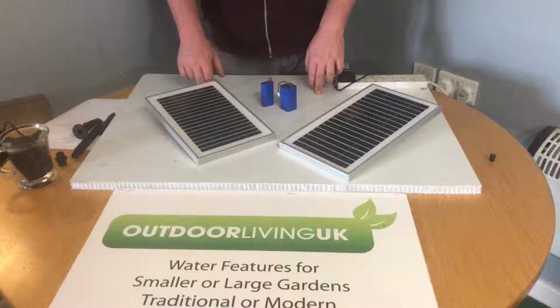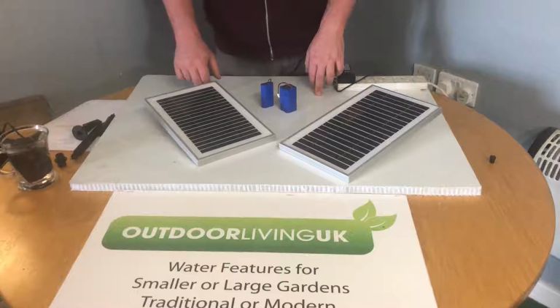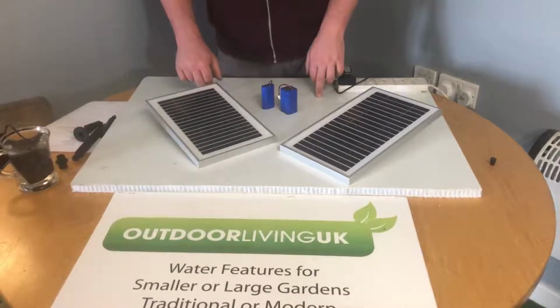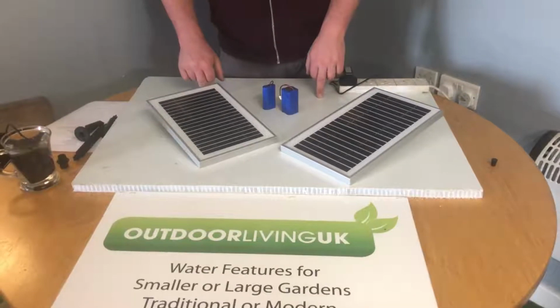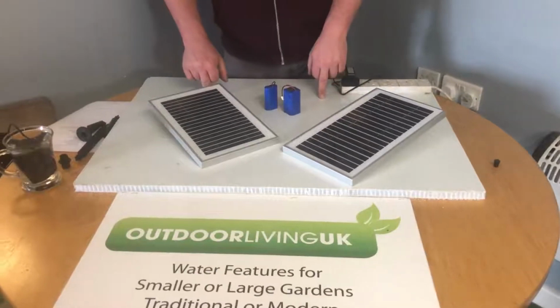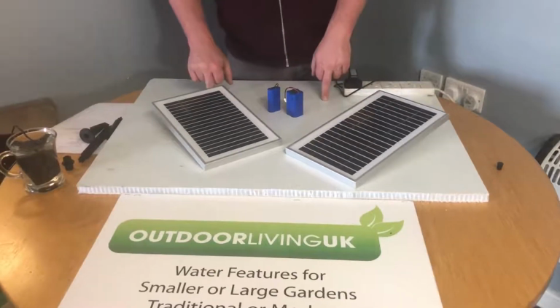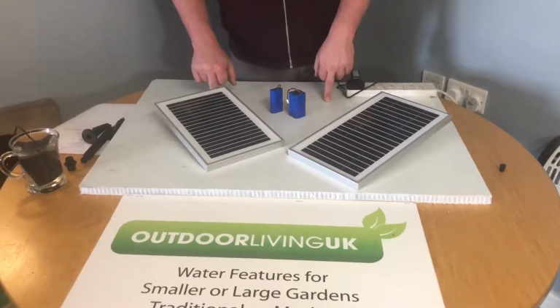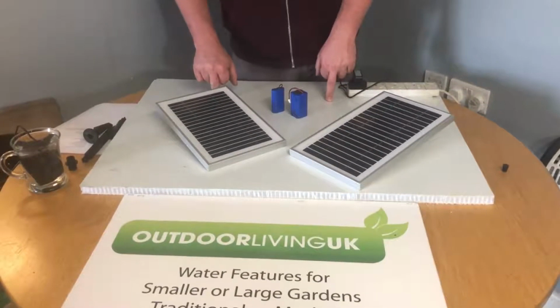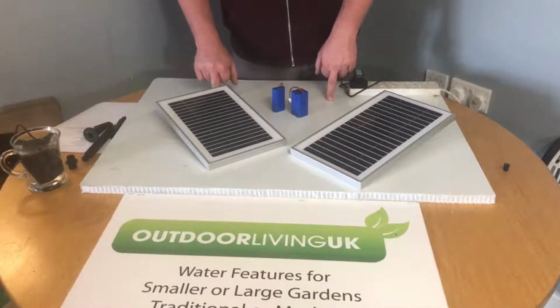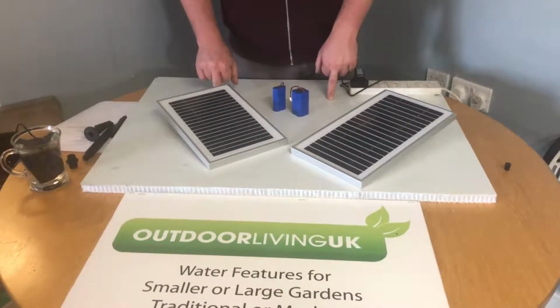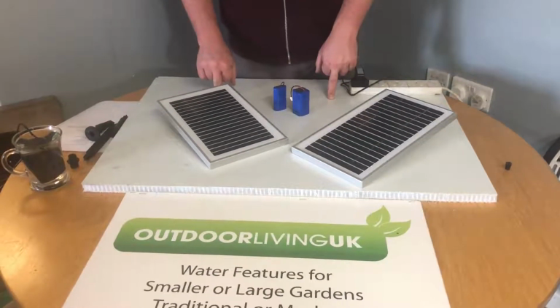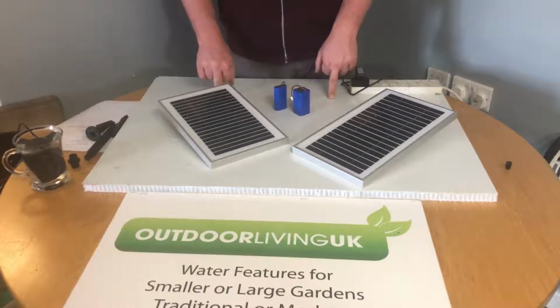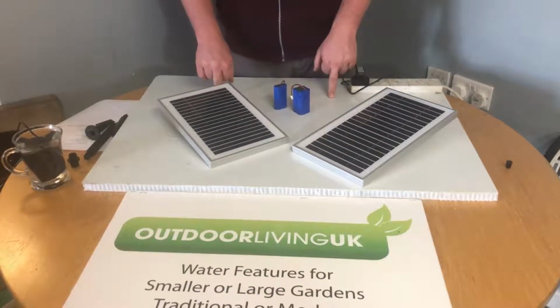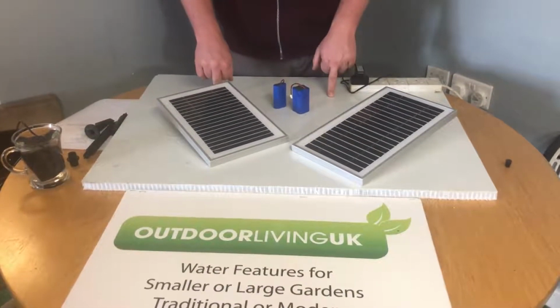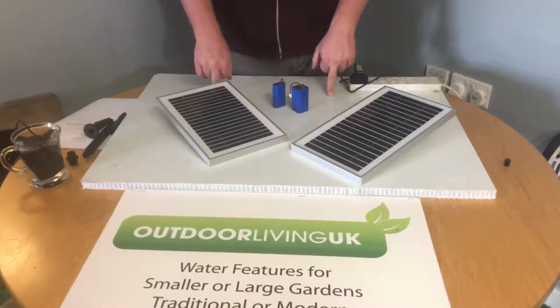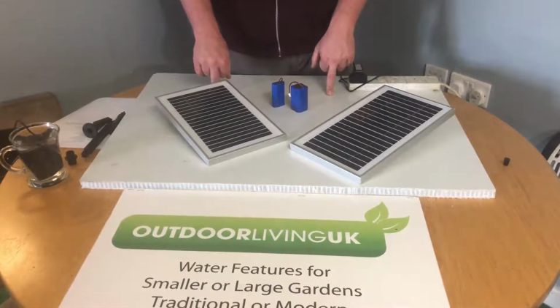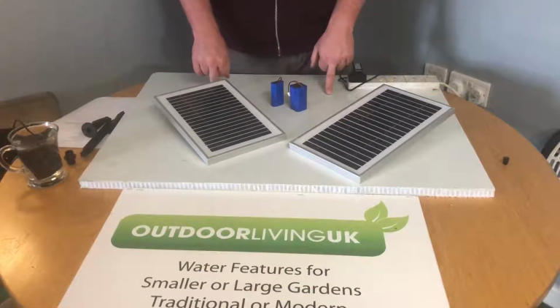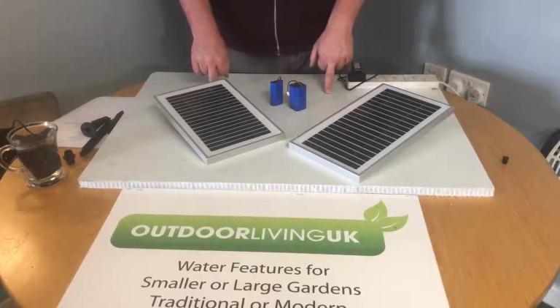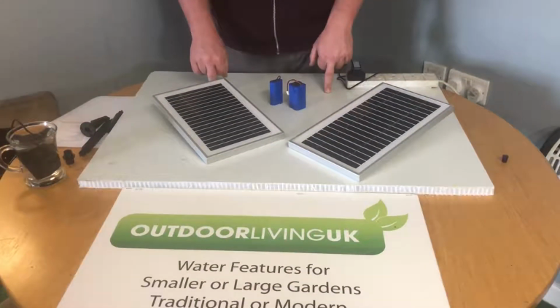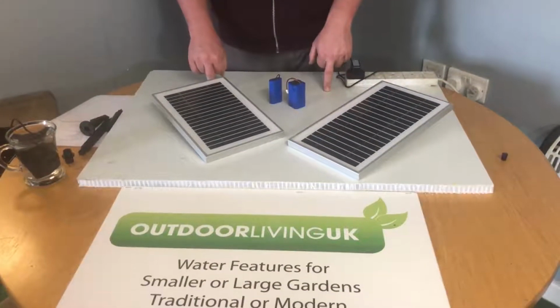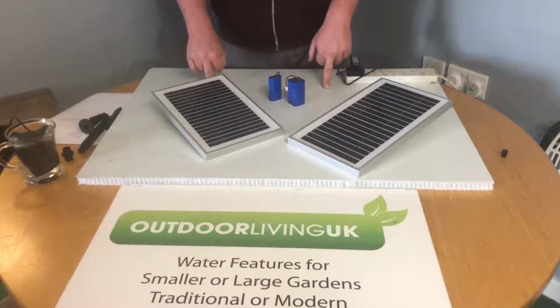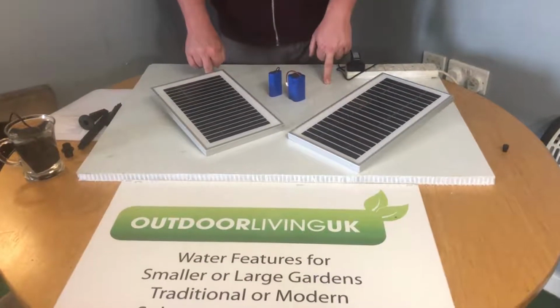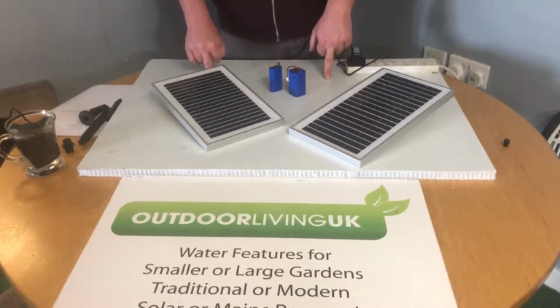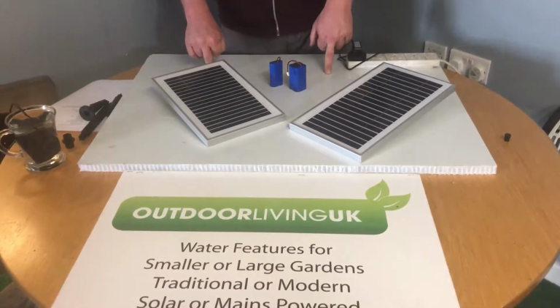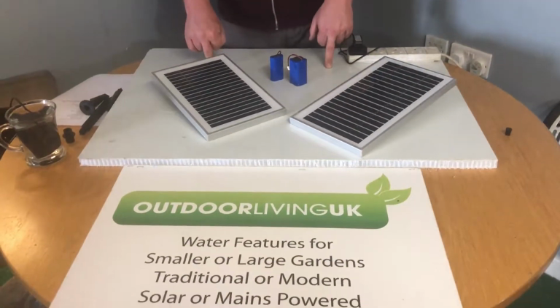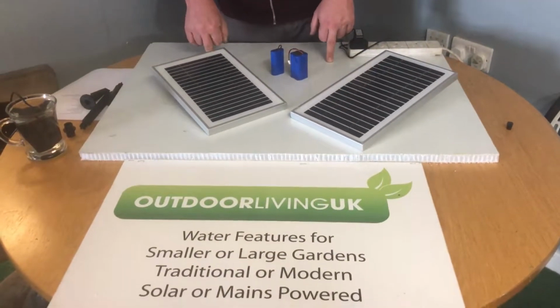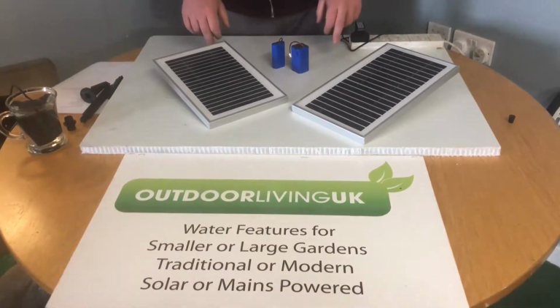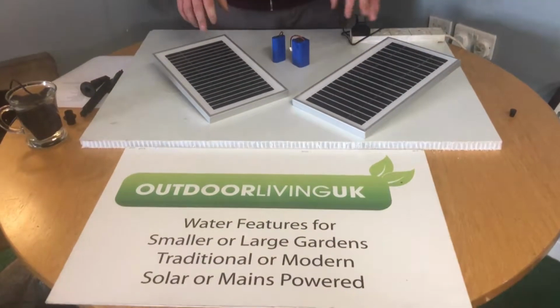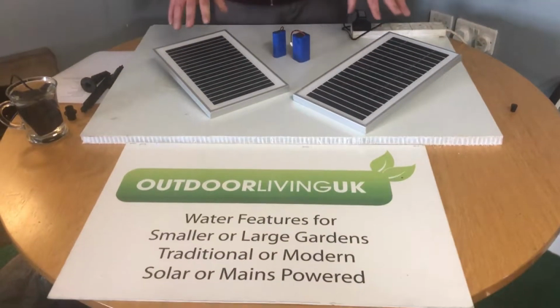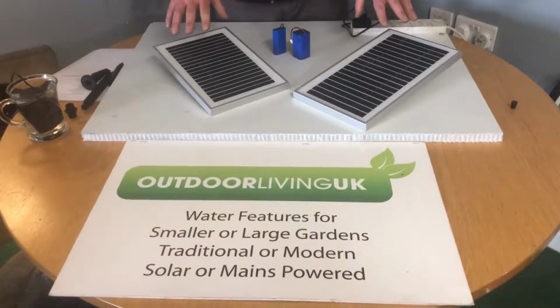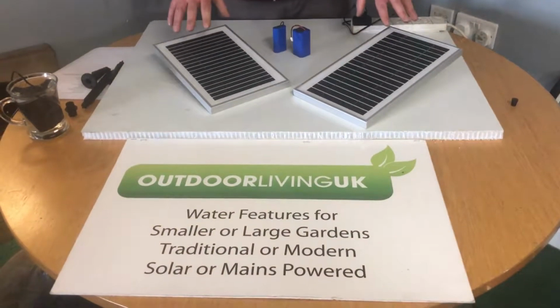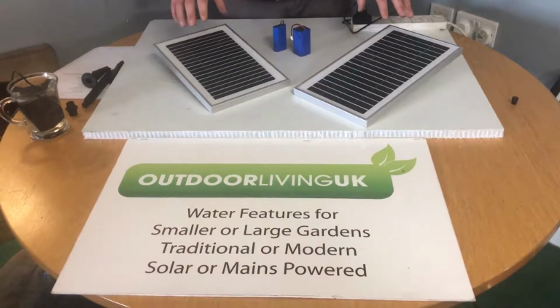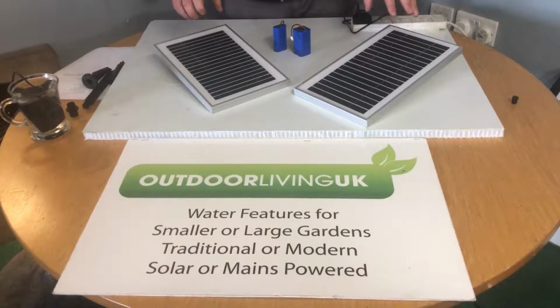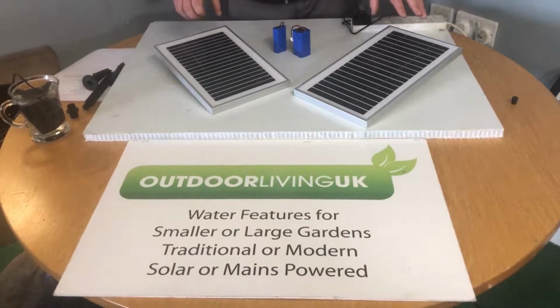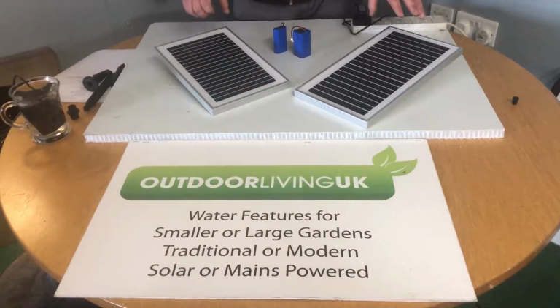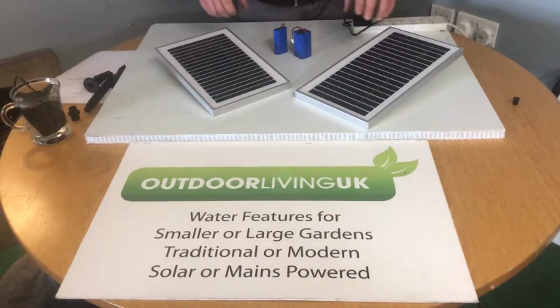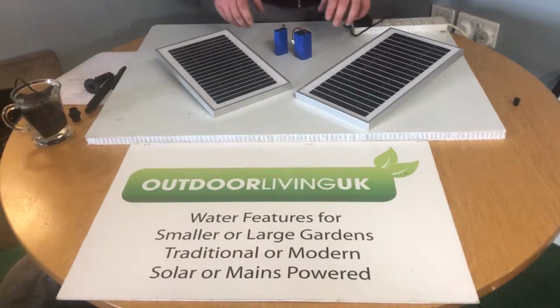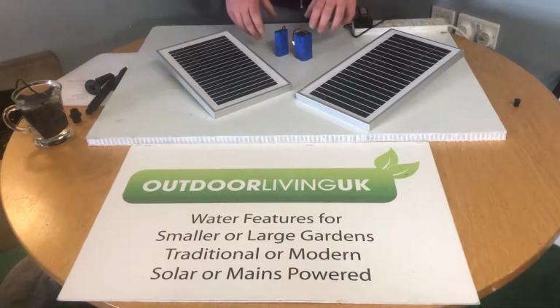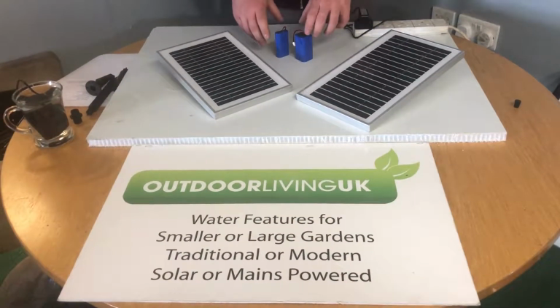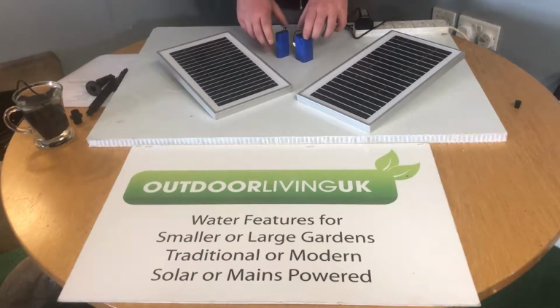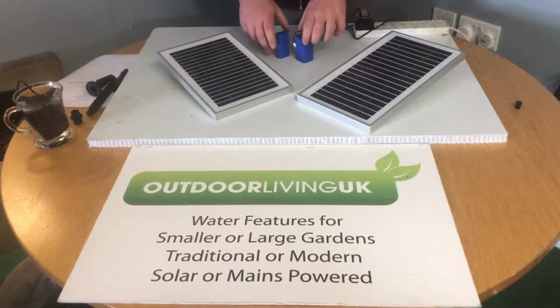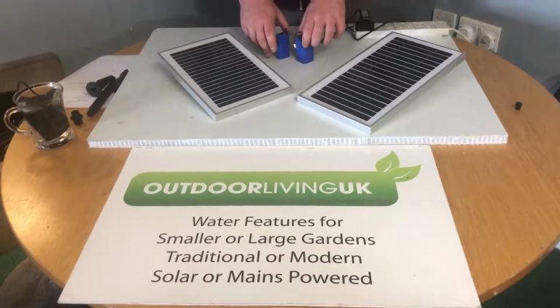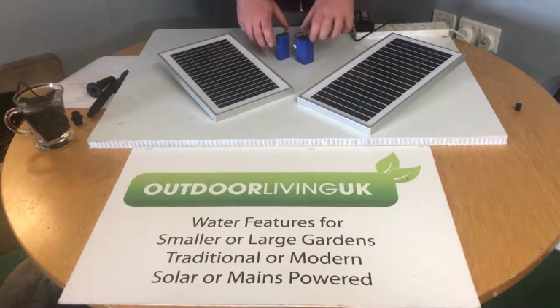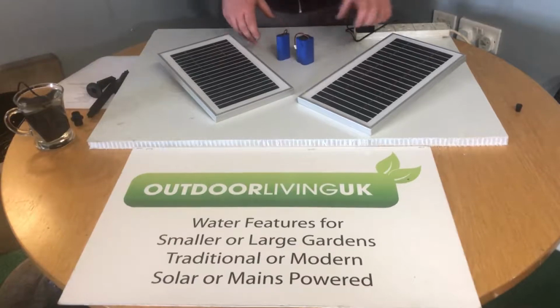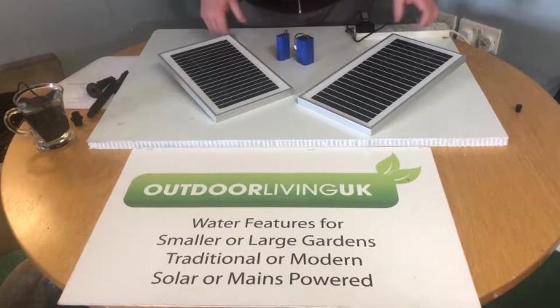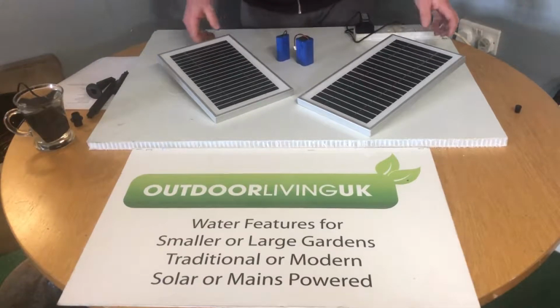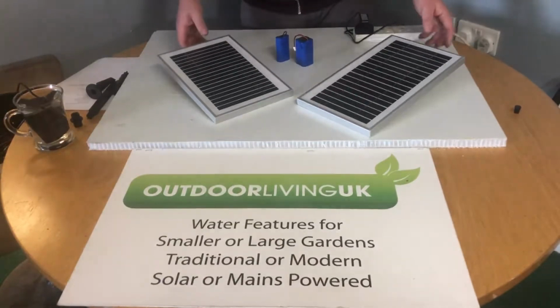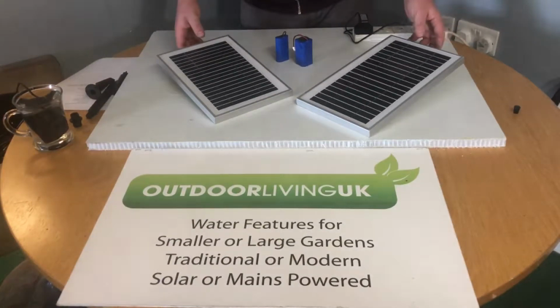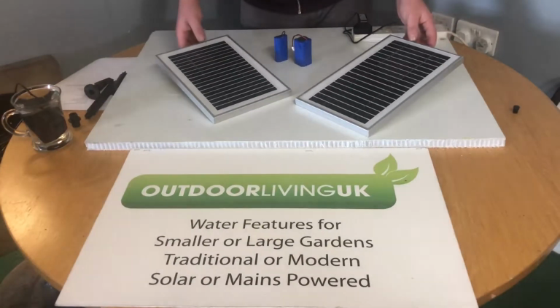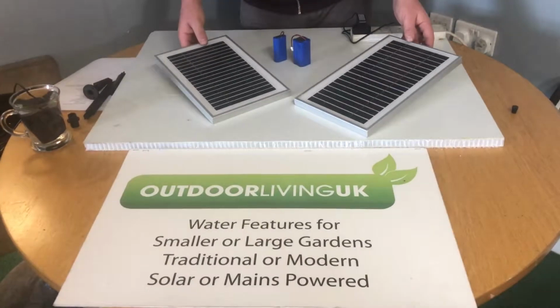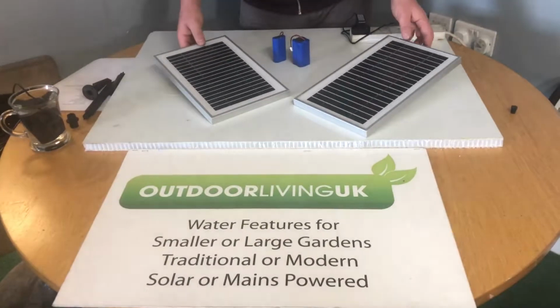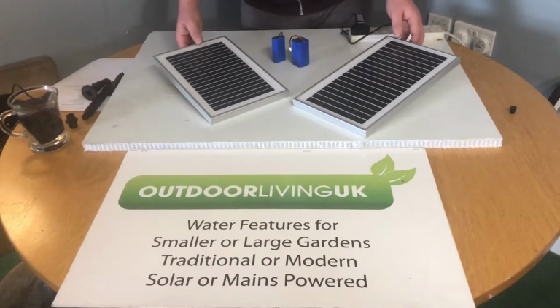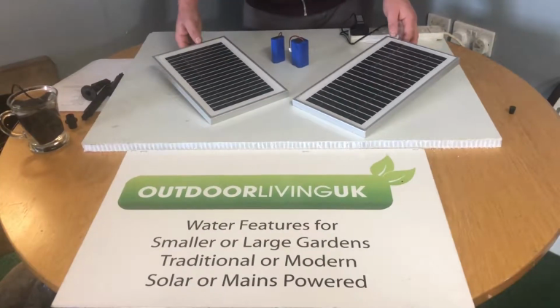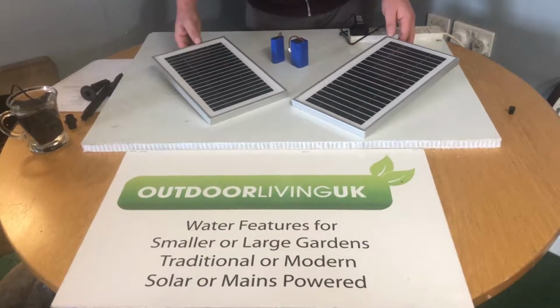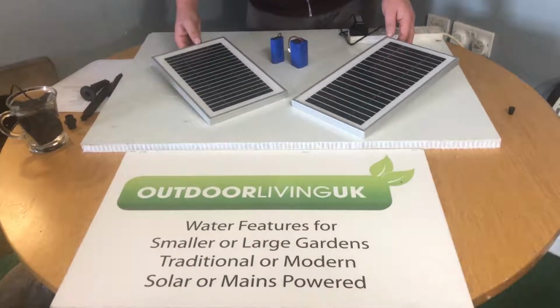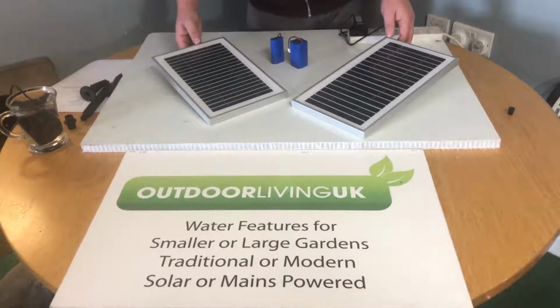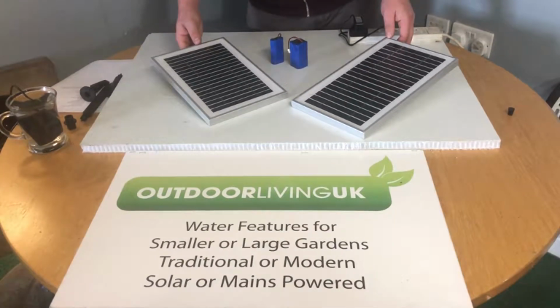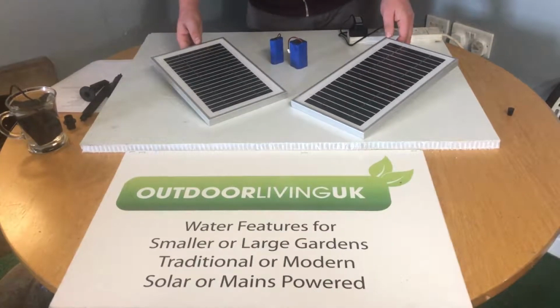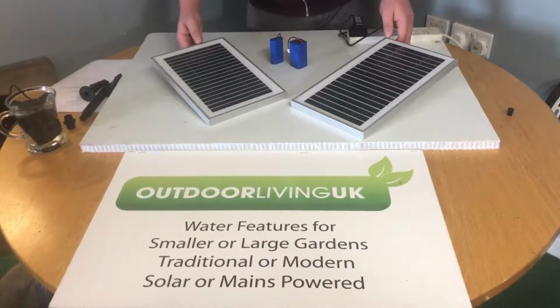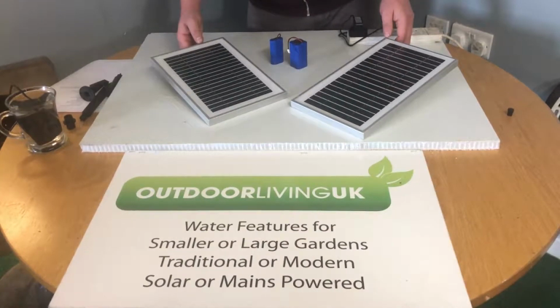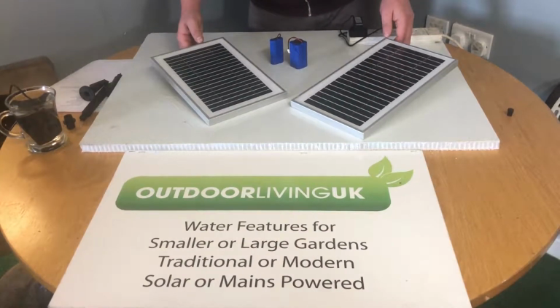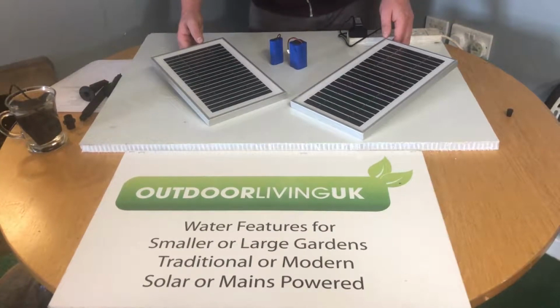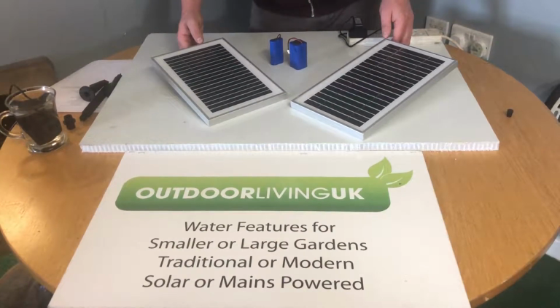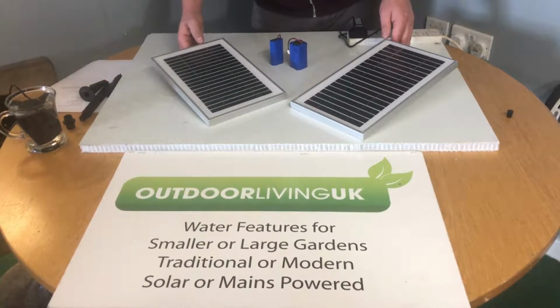Hello and thanks for tuning in to one of our Outdoor Living UK guide videos. In this video we're going to be covering winter performance and expectations from the solar panels.